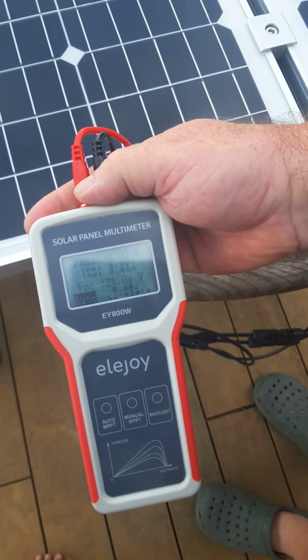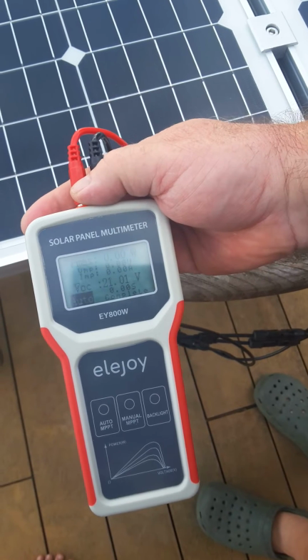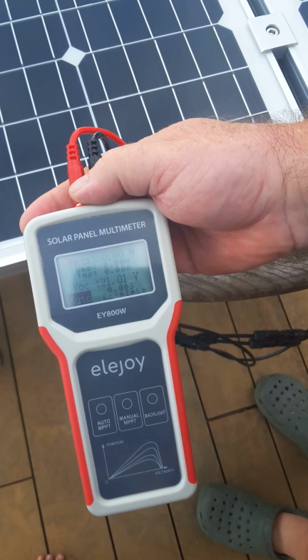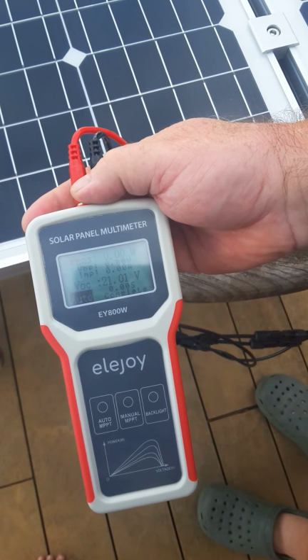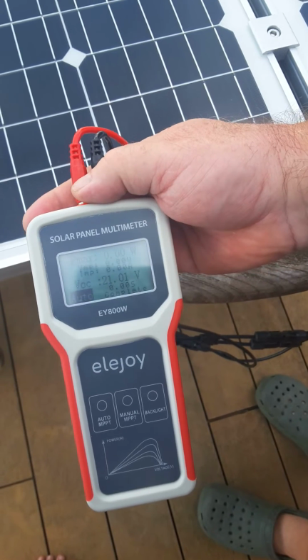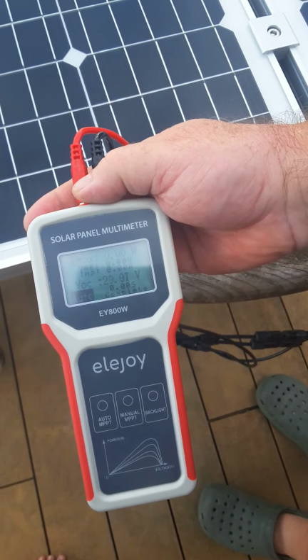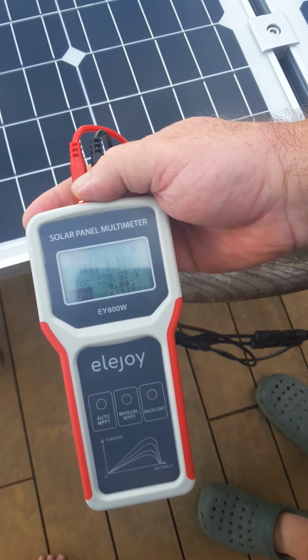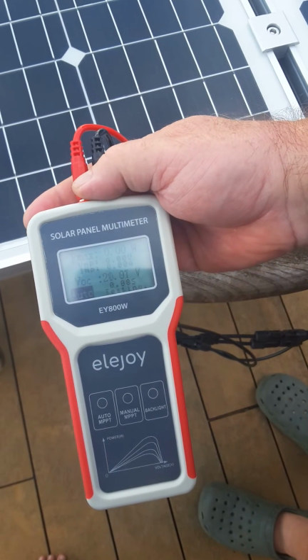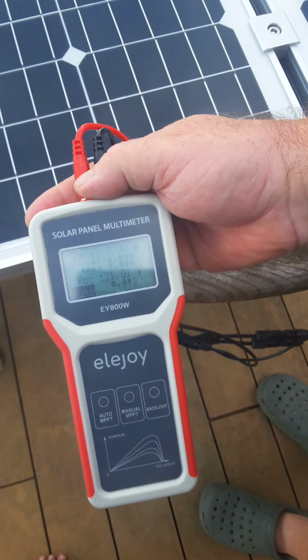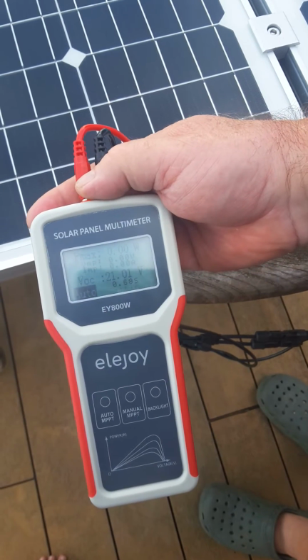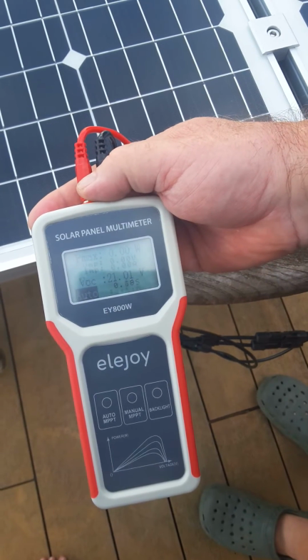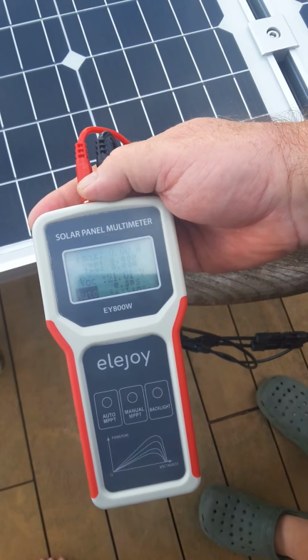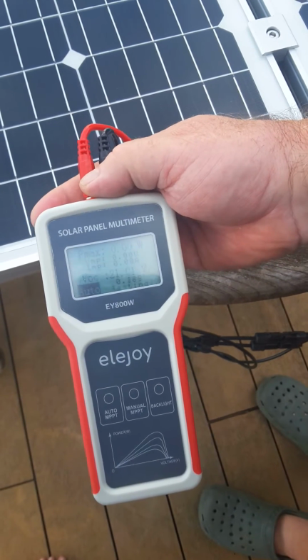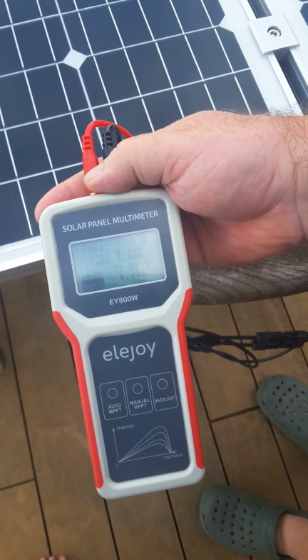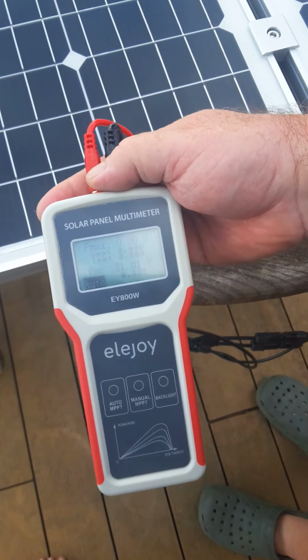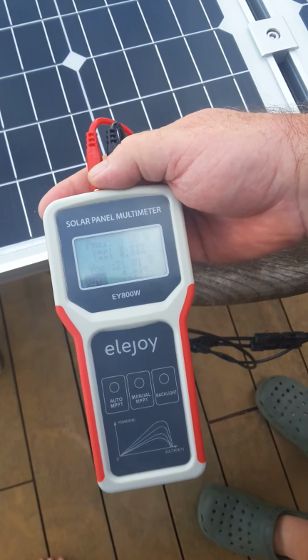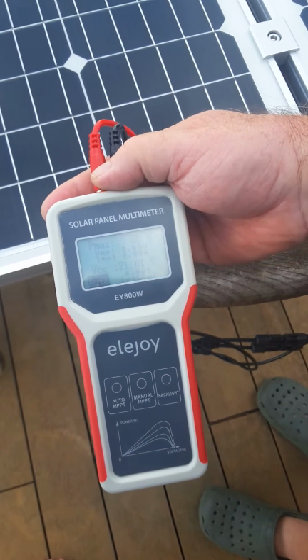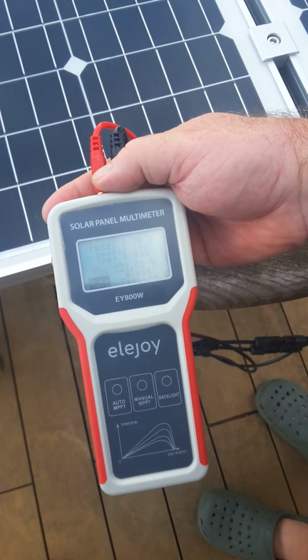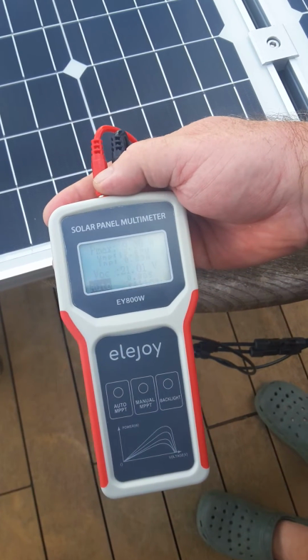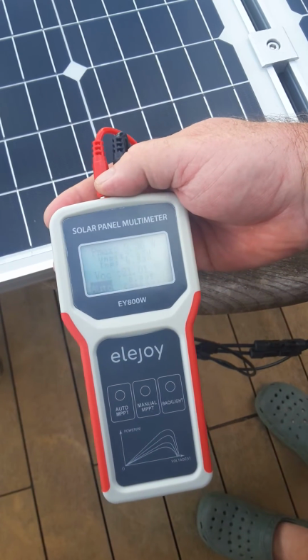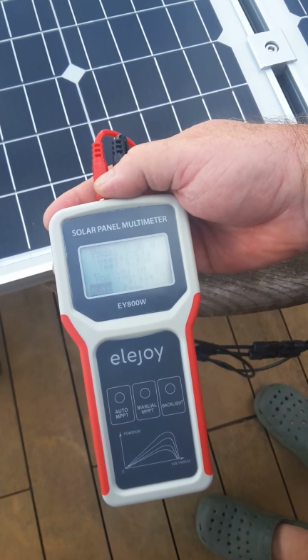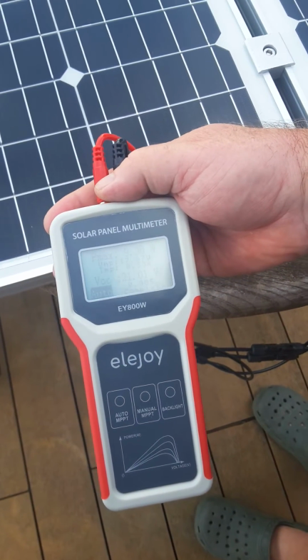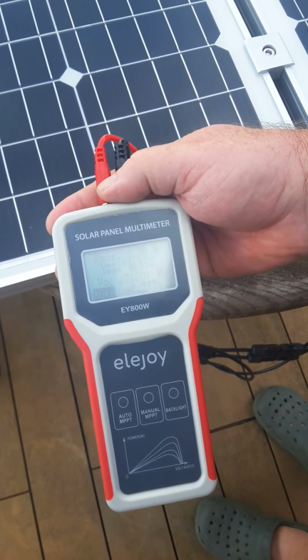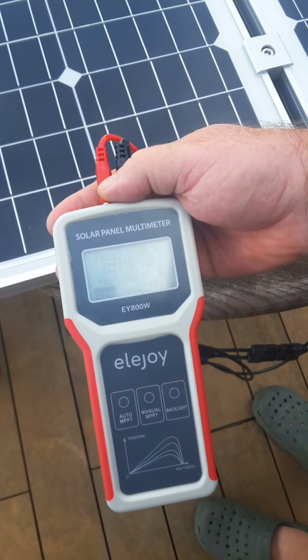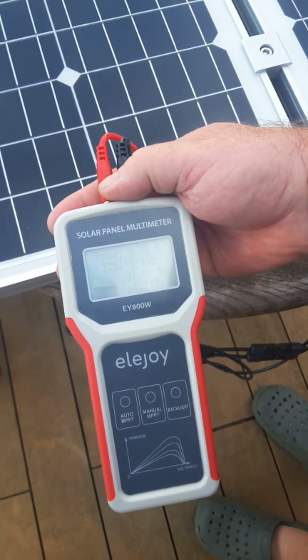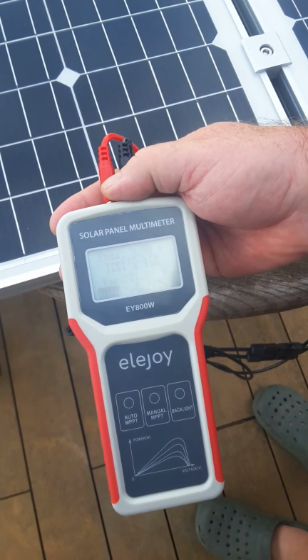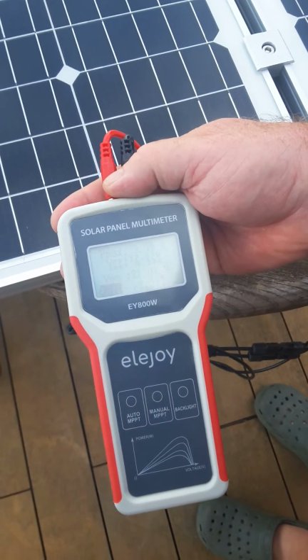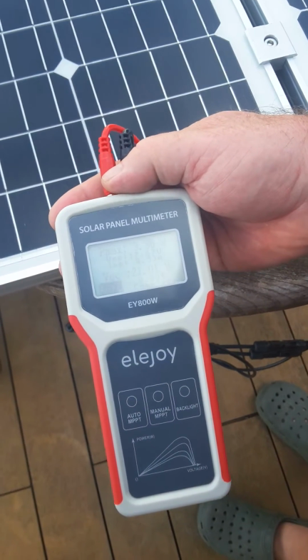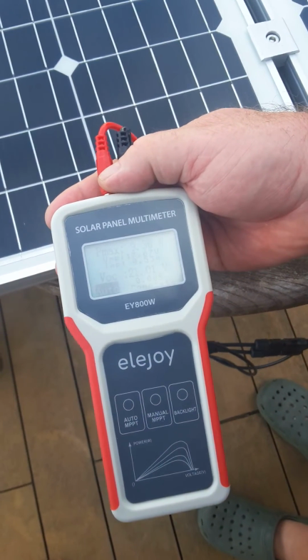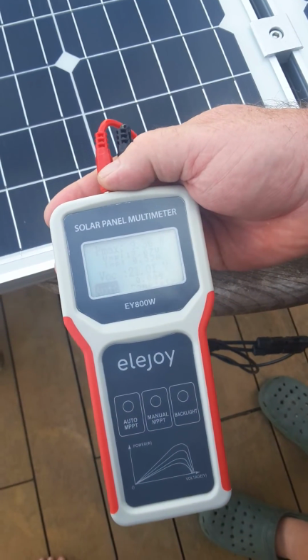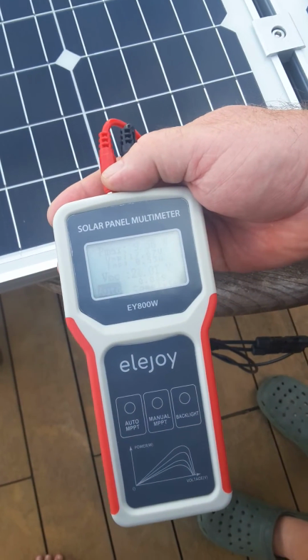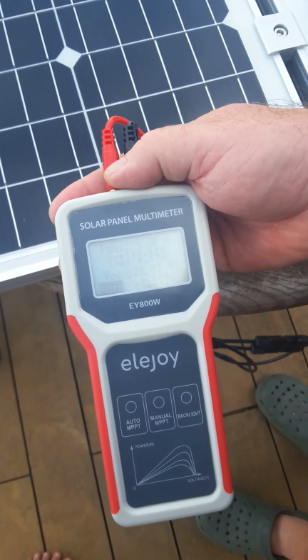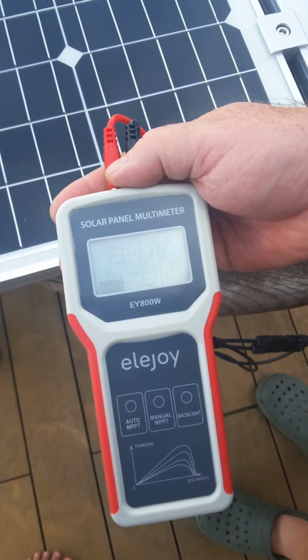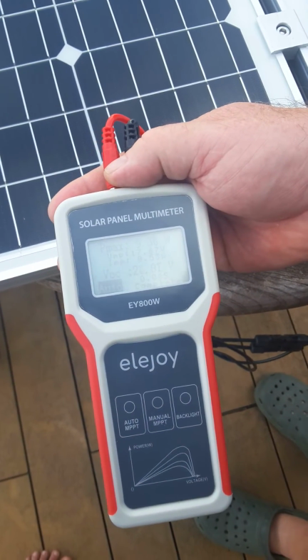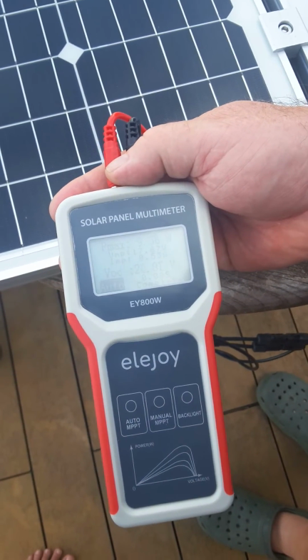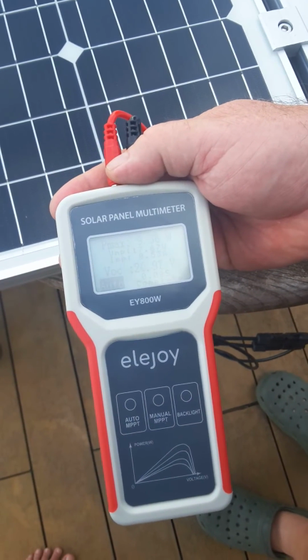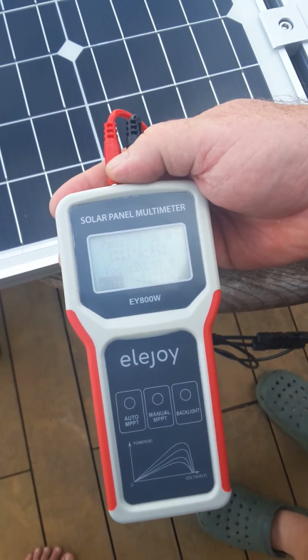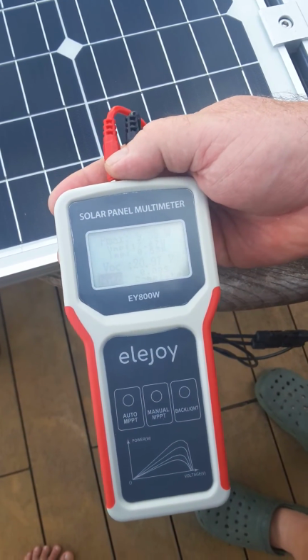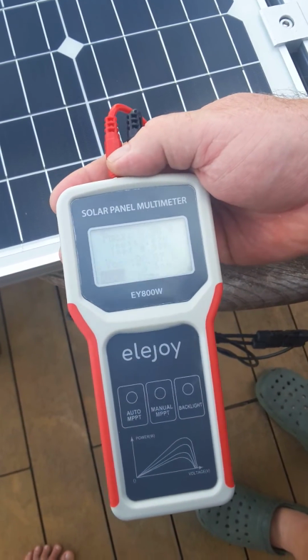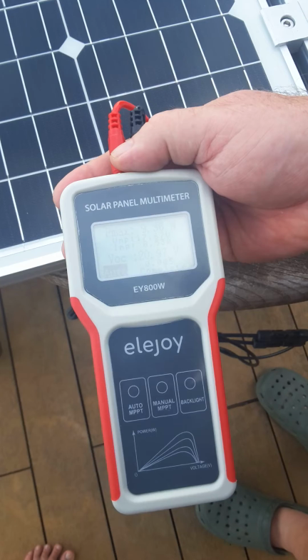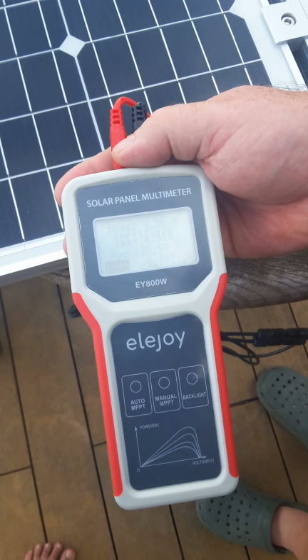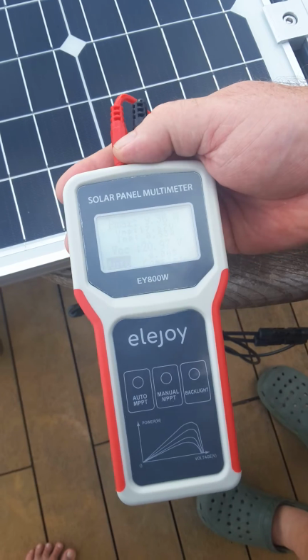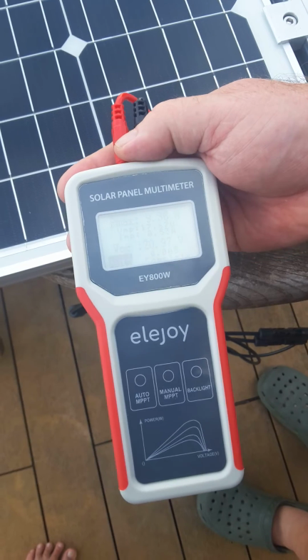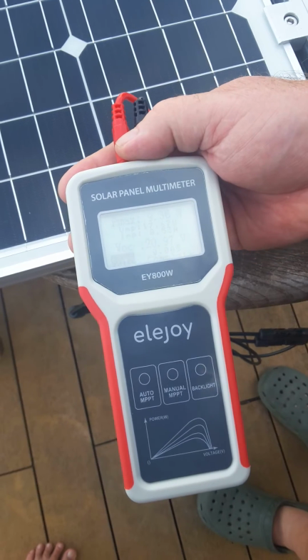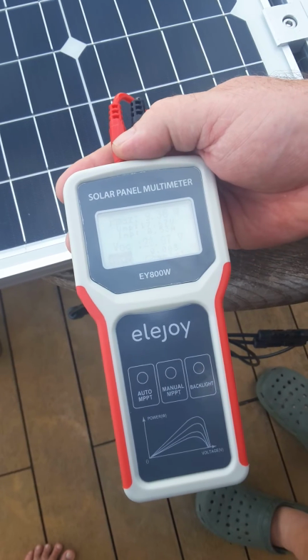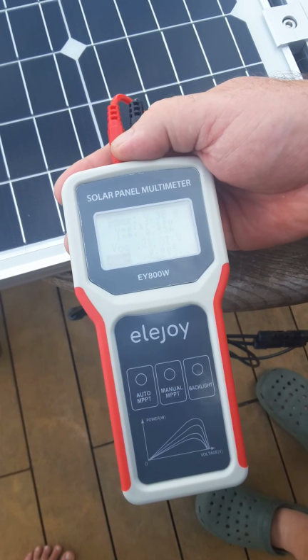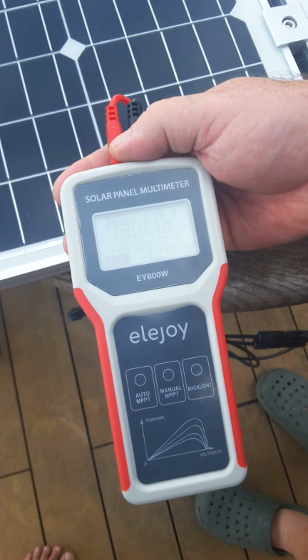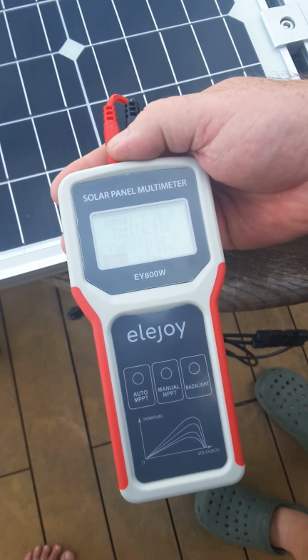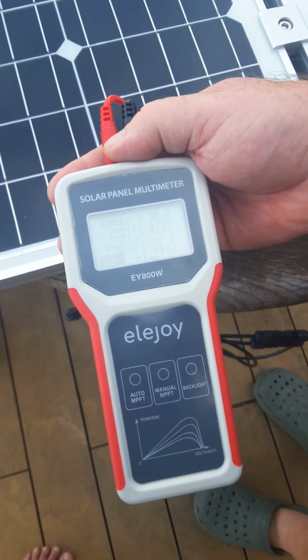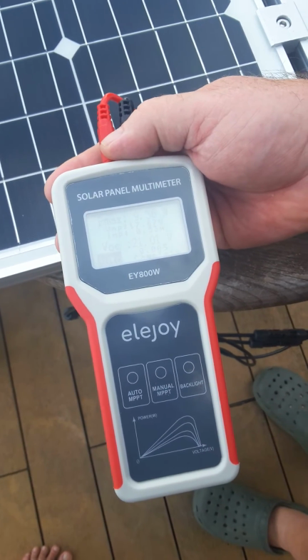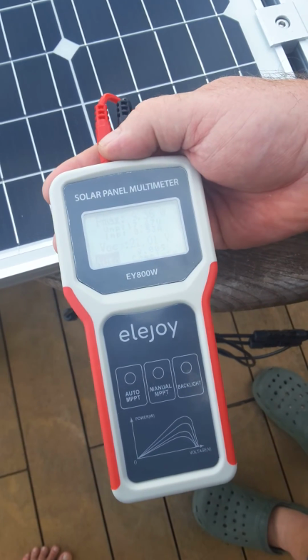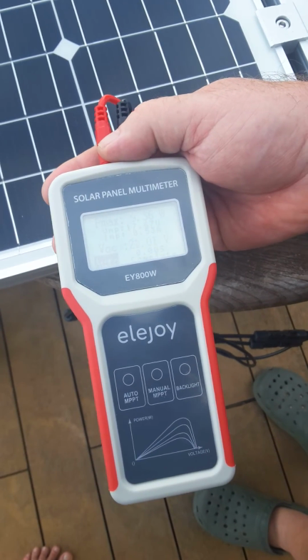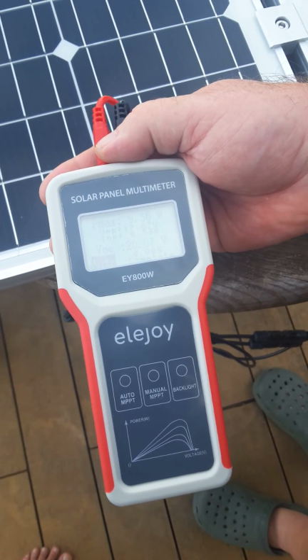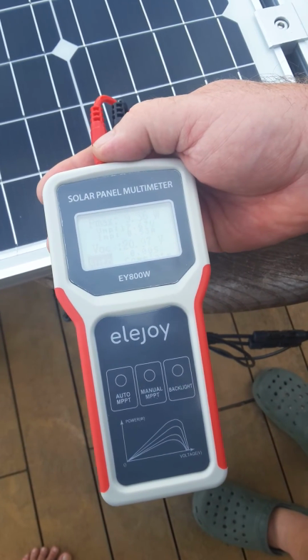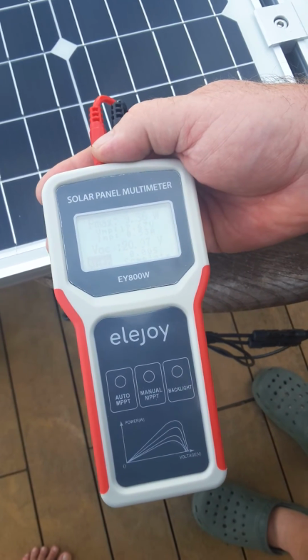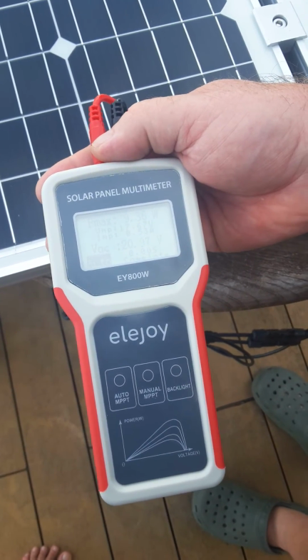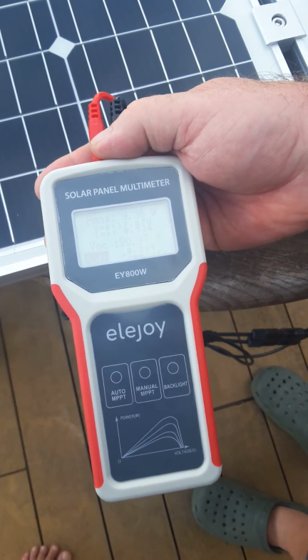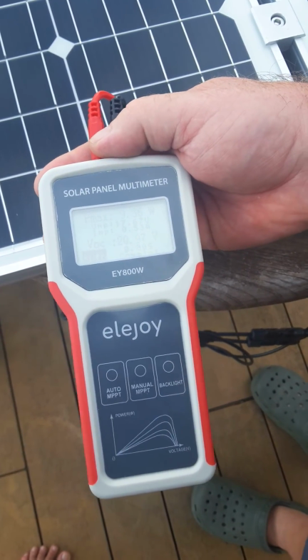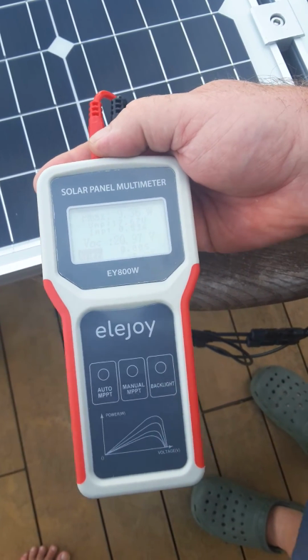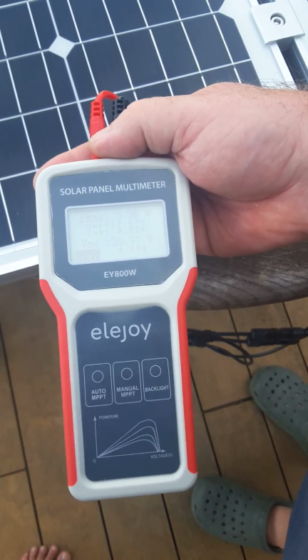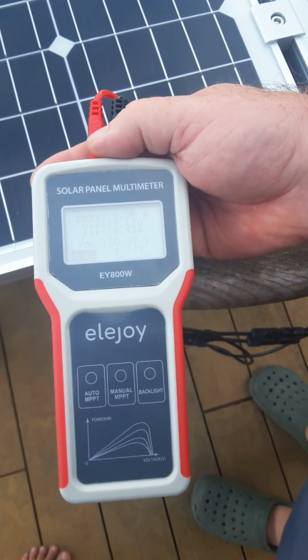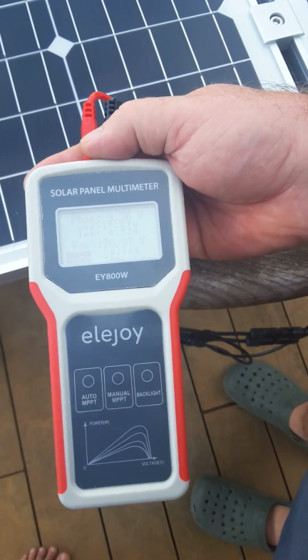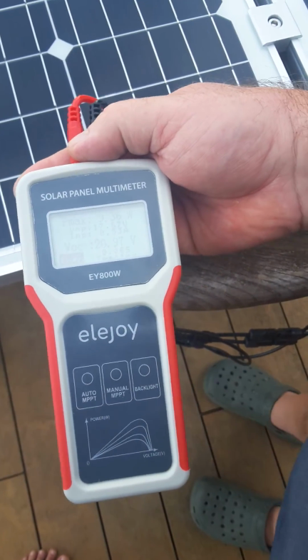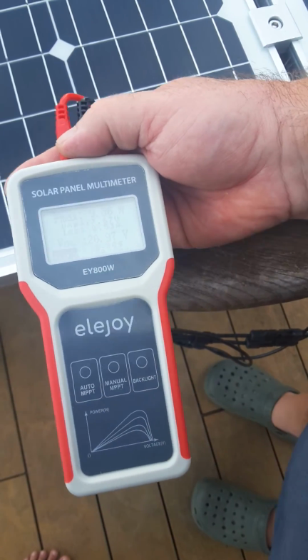If I go to auto, it will automatically take a reading every five seconds. This is the Elojoy 800-watt meter.